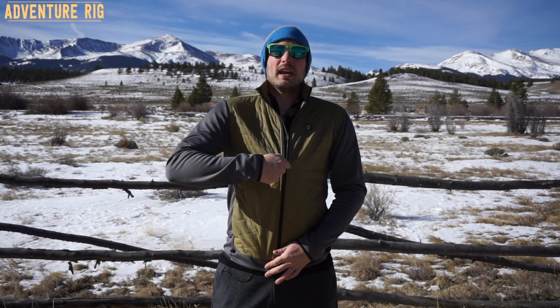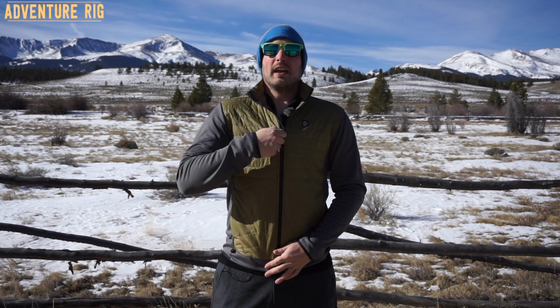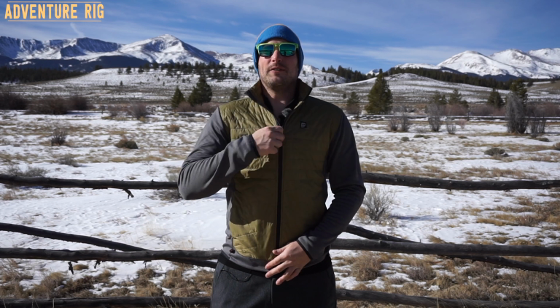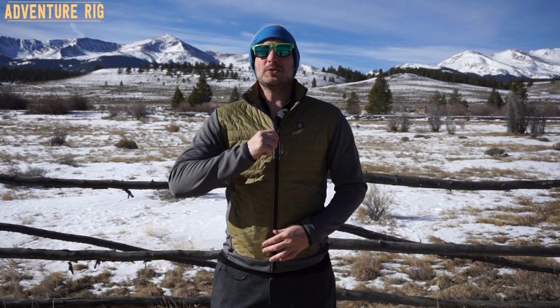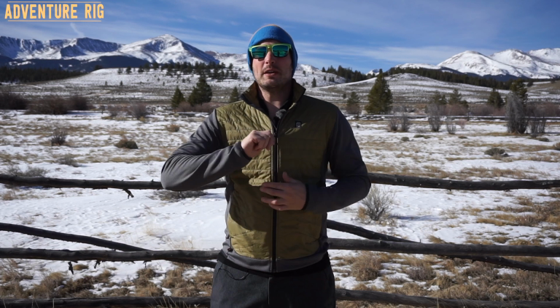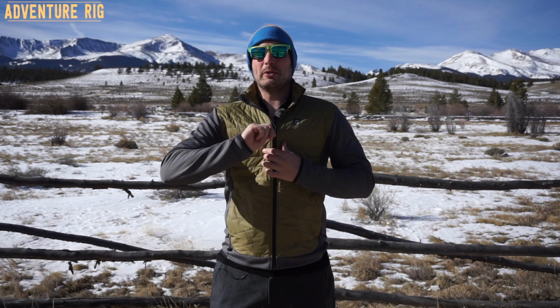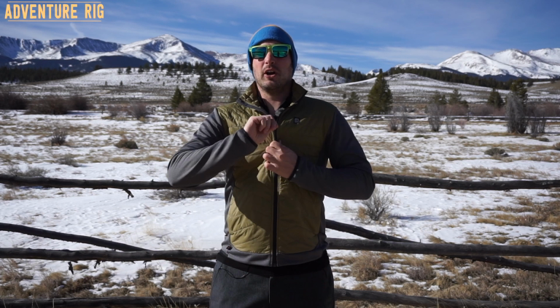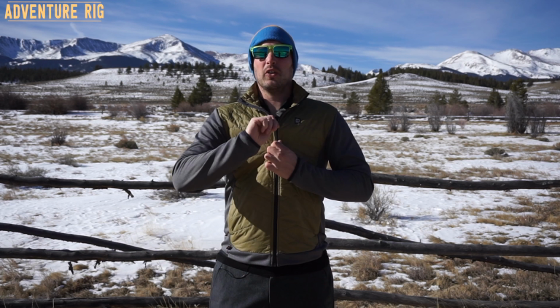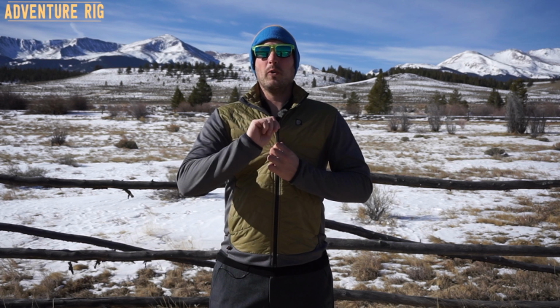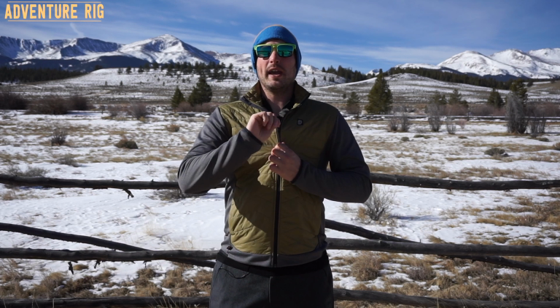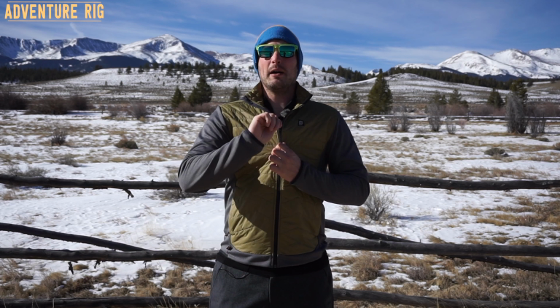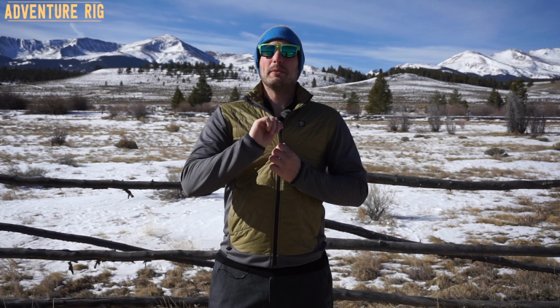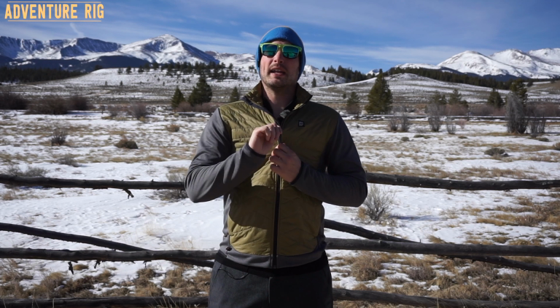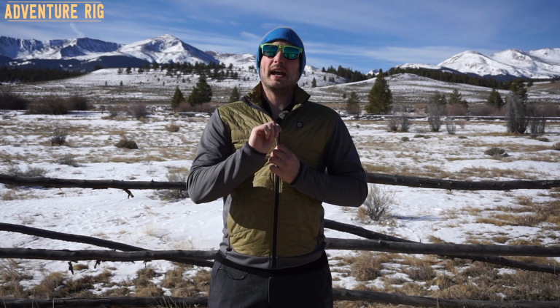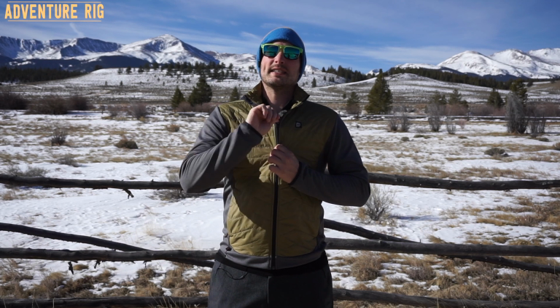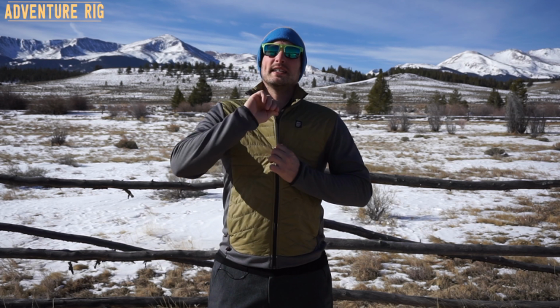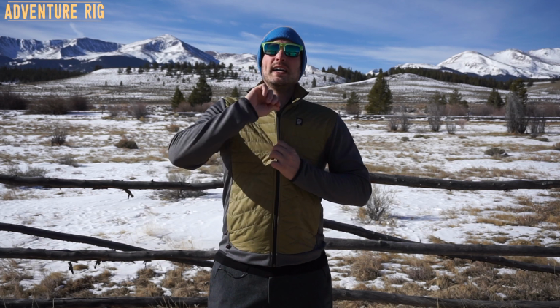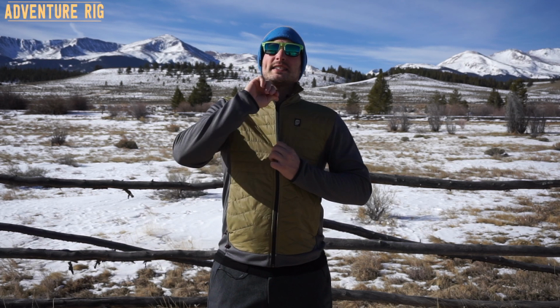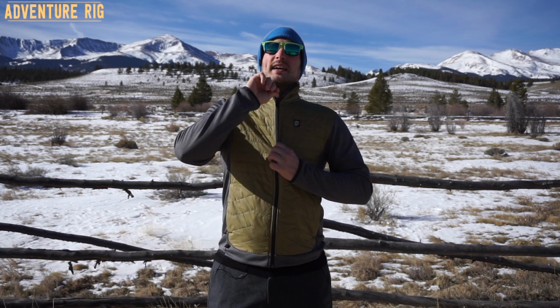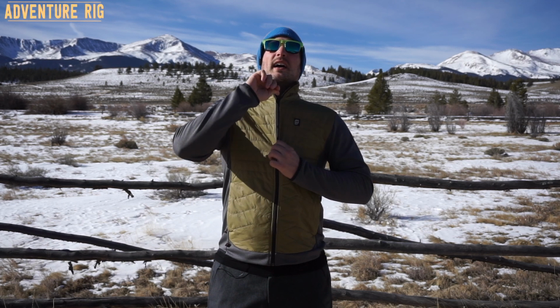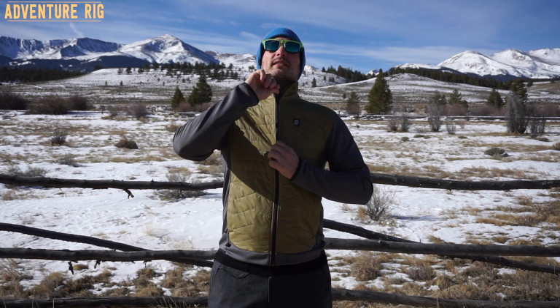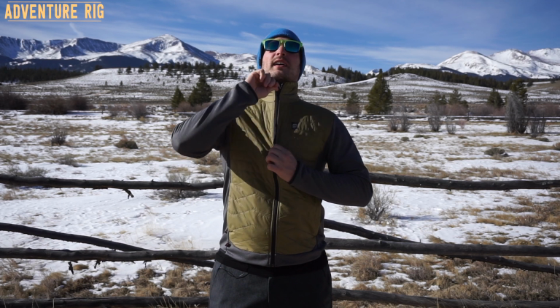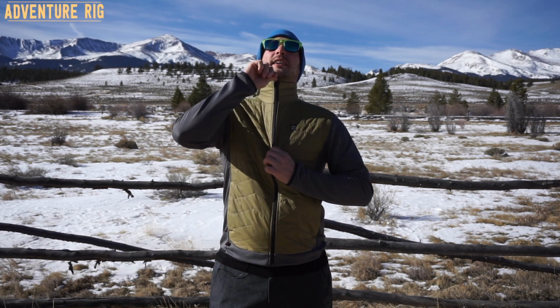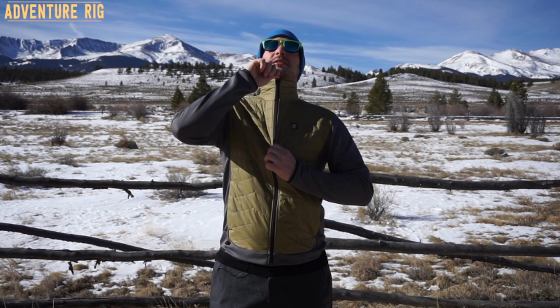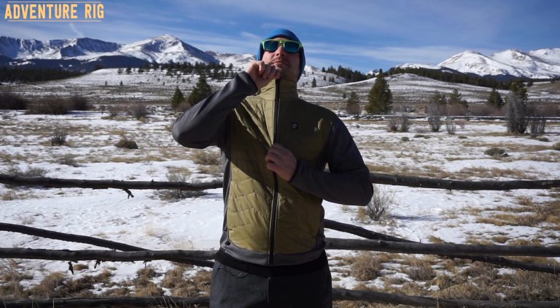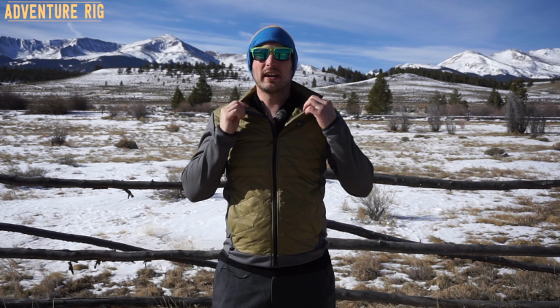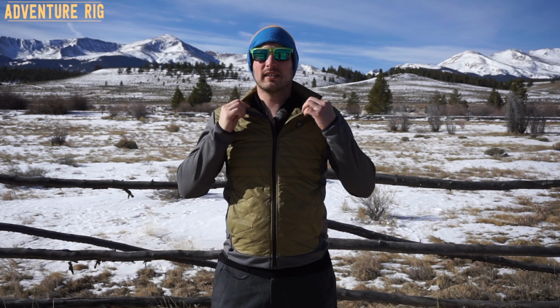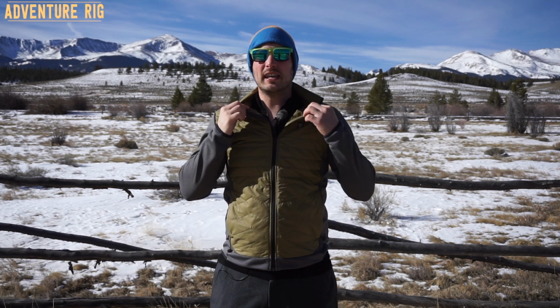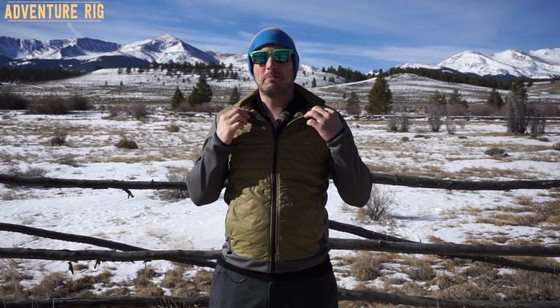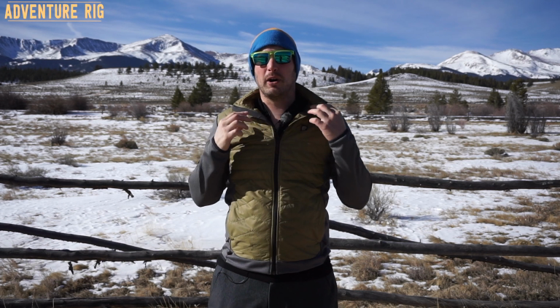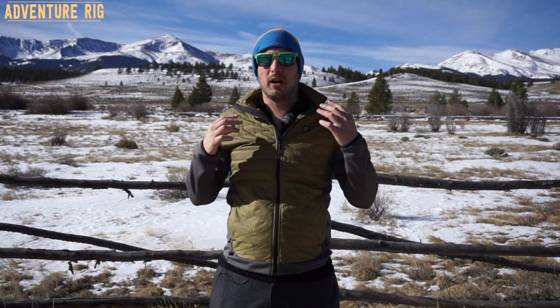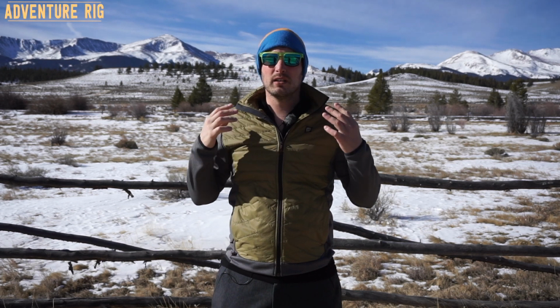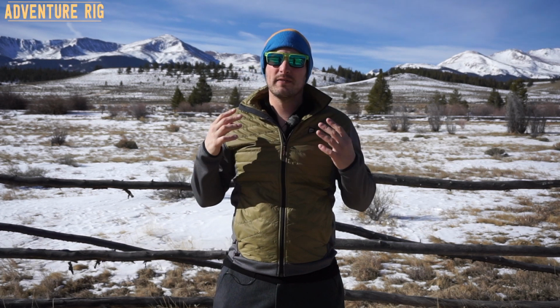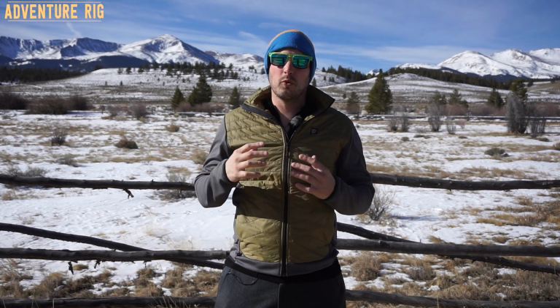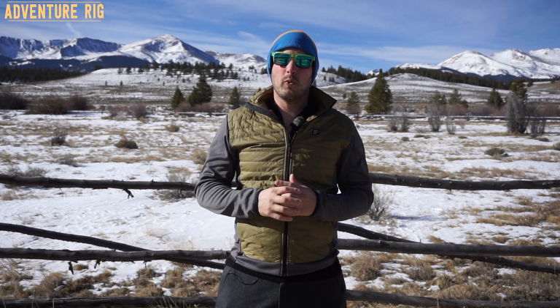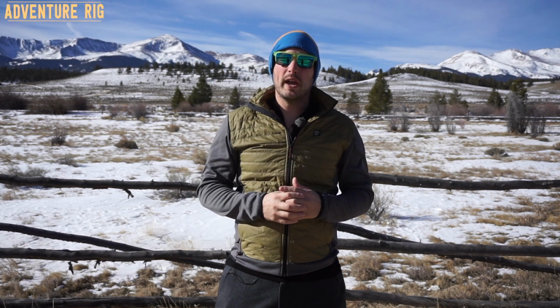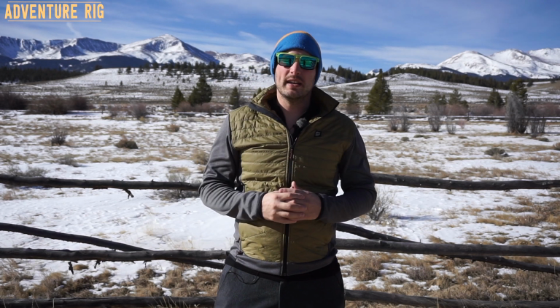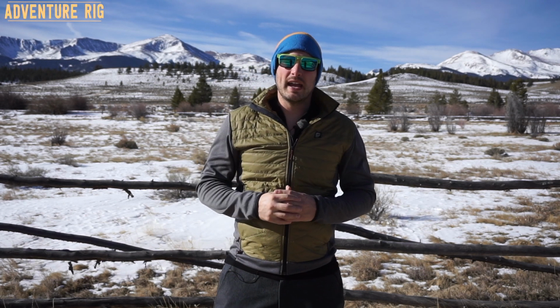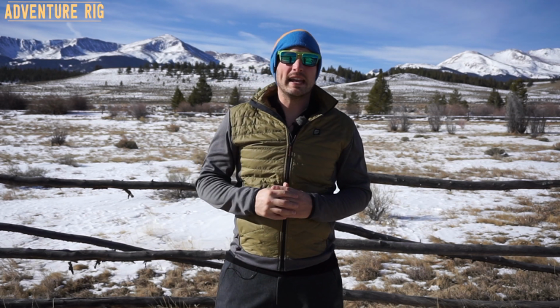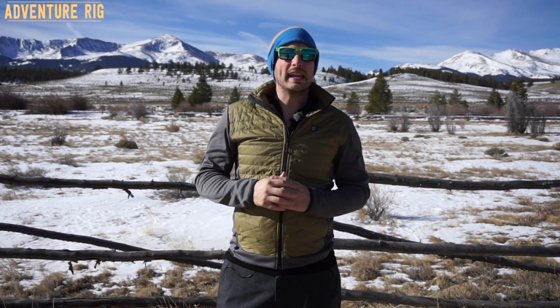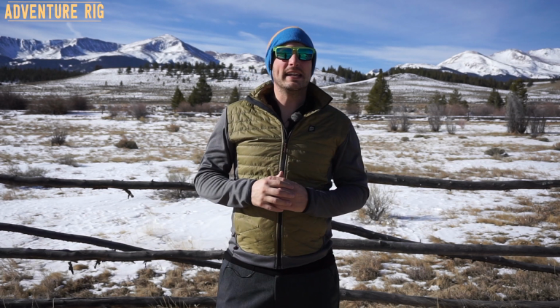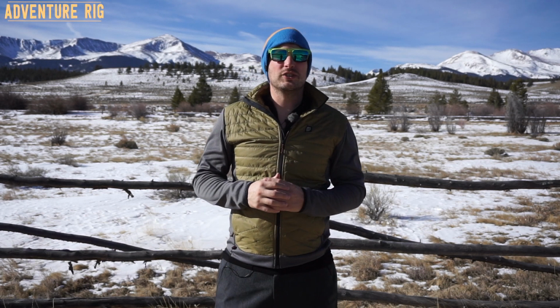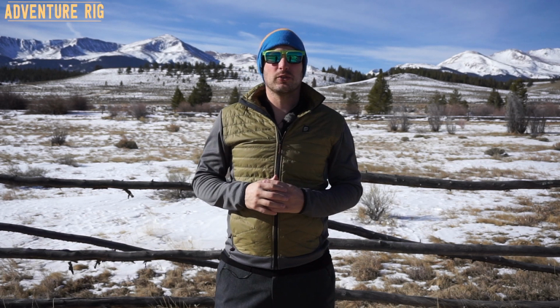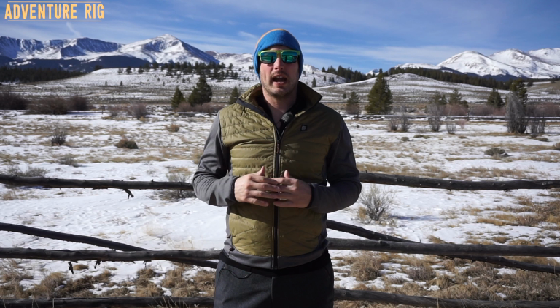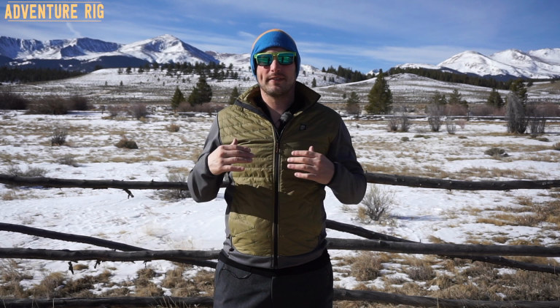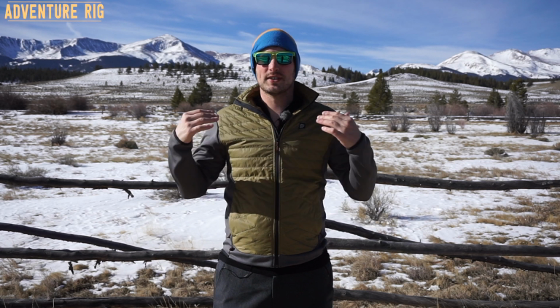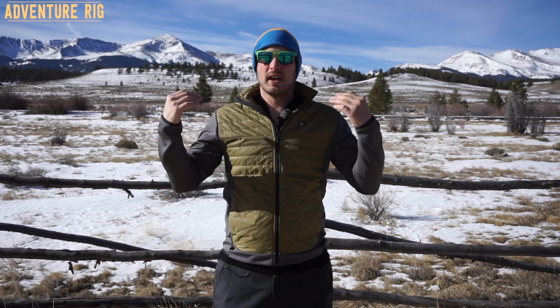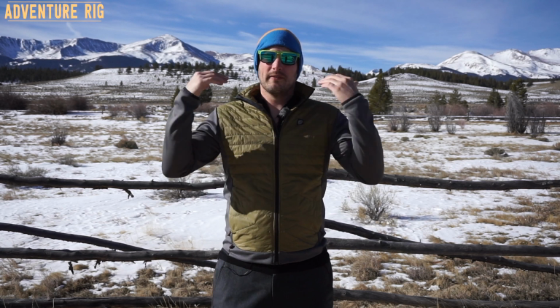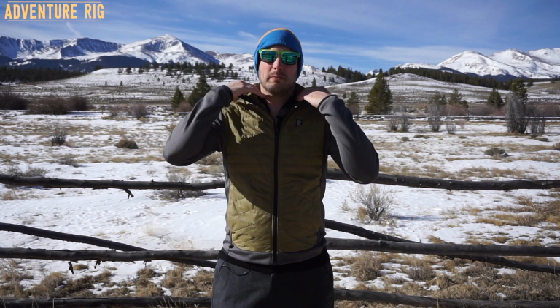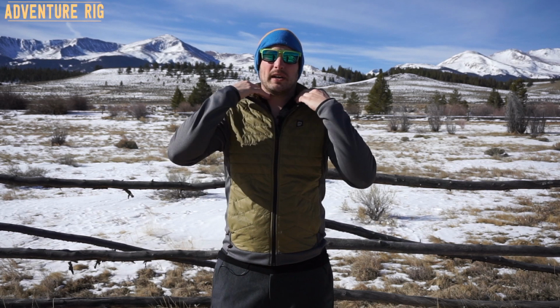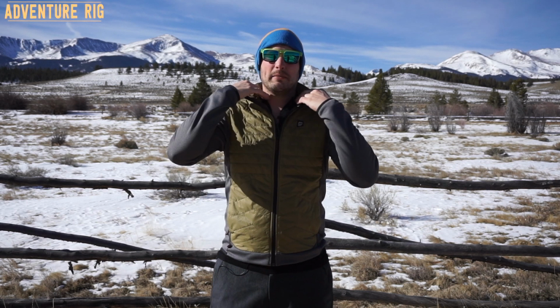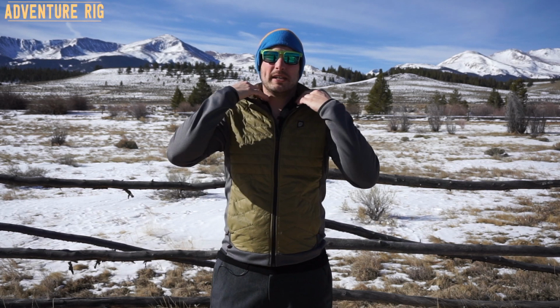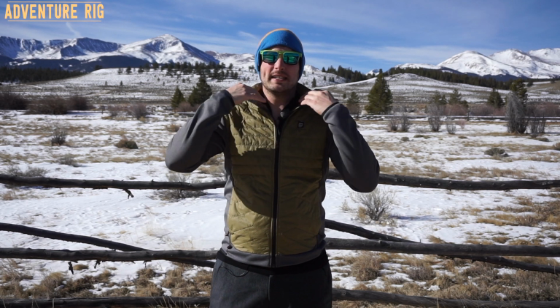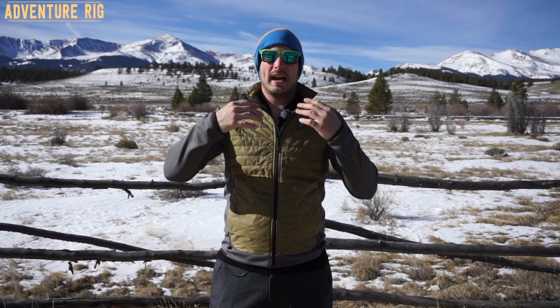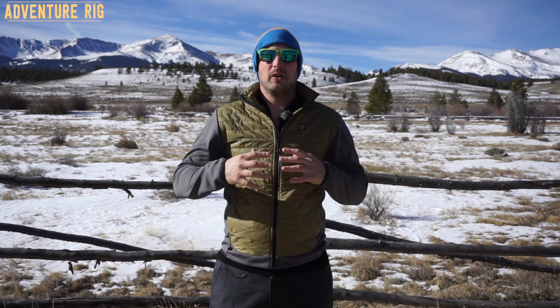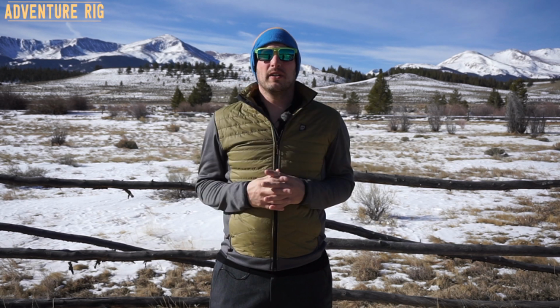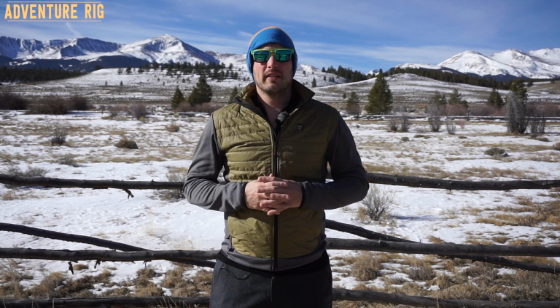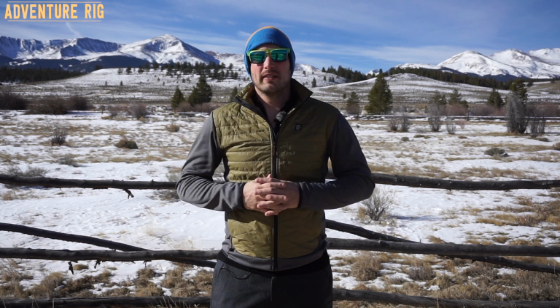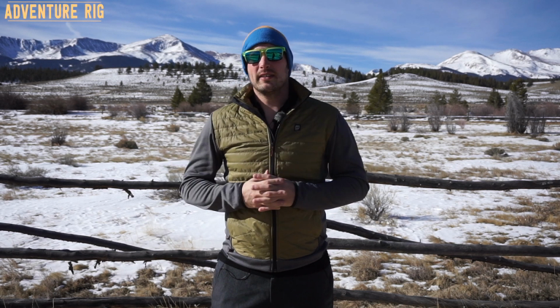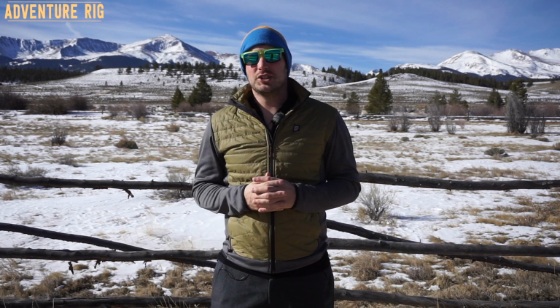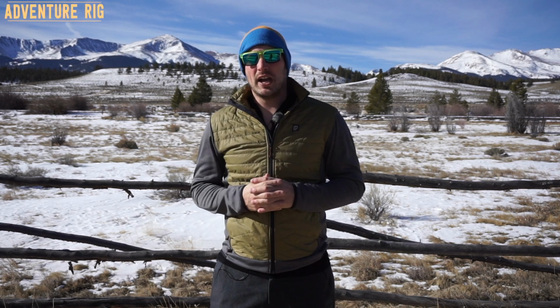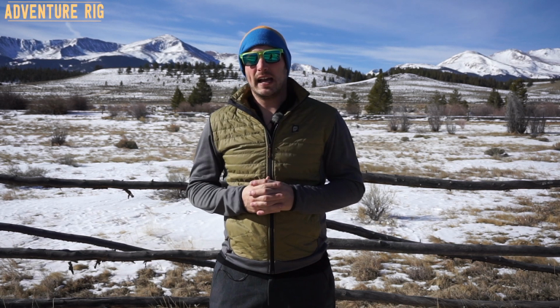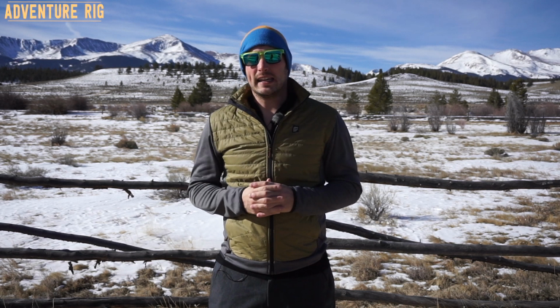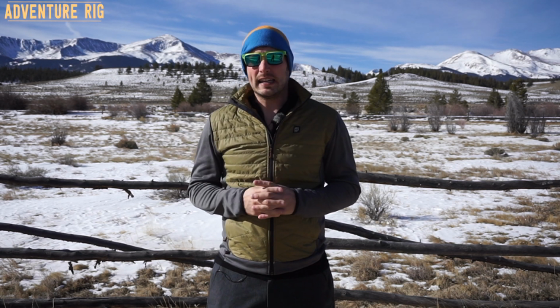If you zip it all the way up, it has a nice collar on it that'll keep all of the wind and any drafts from coming down the jacket.